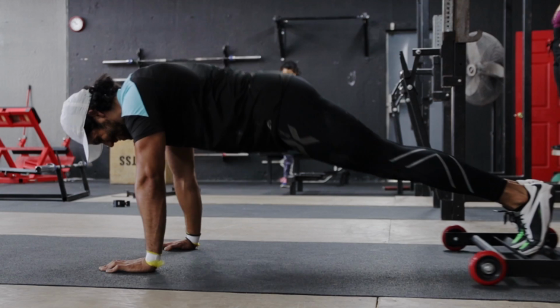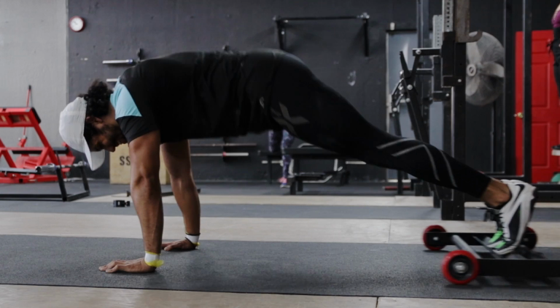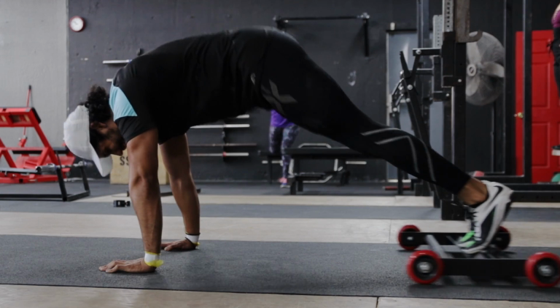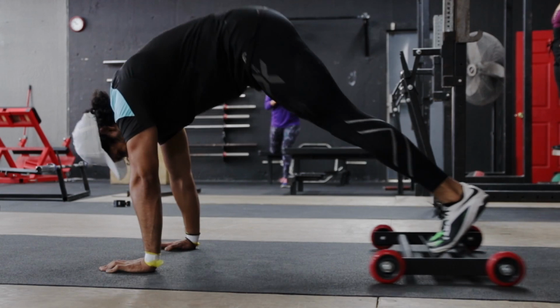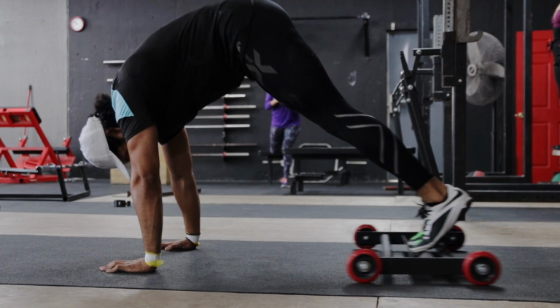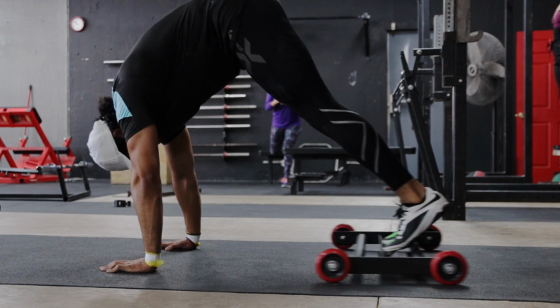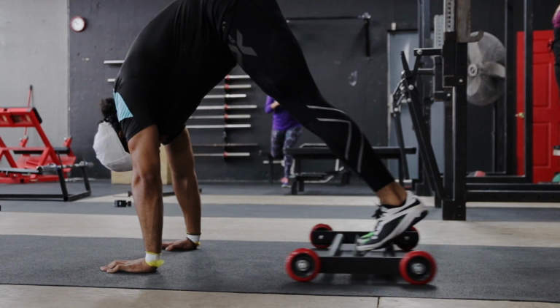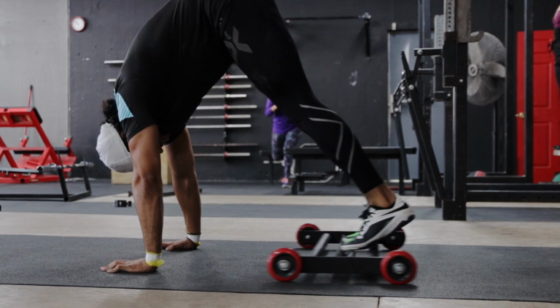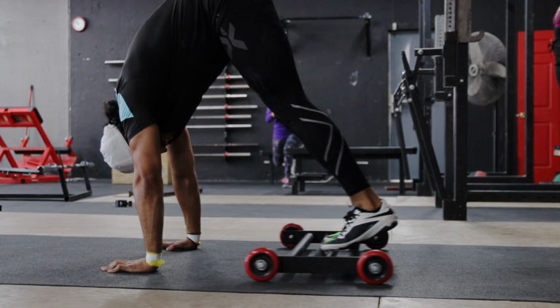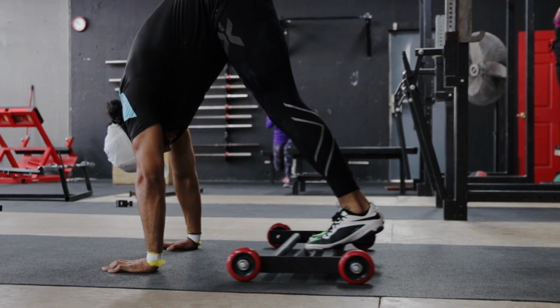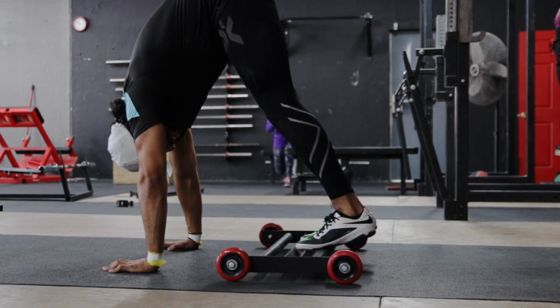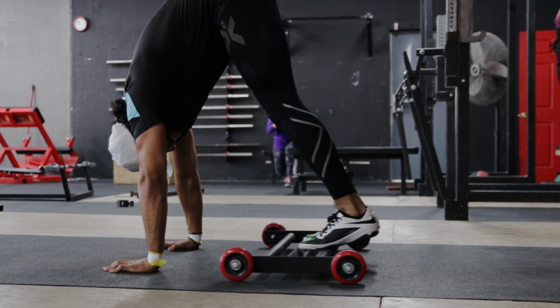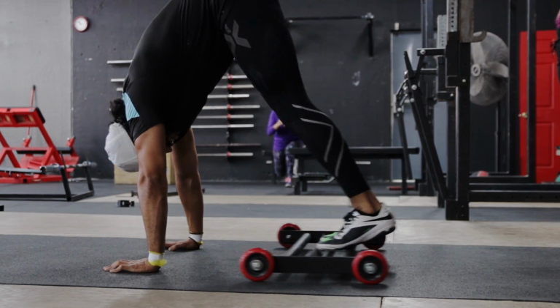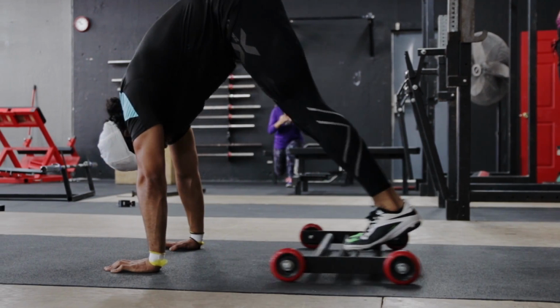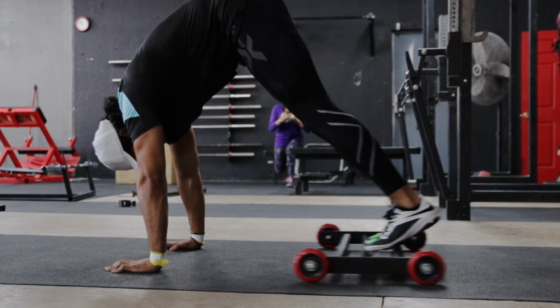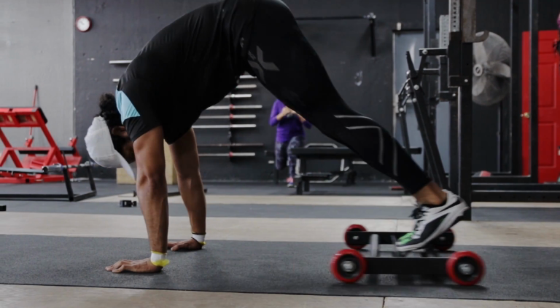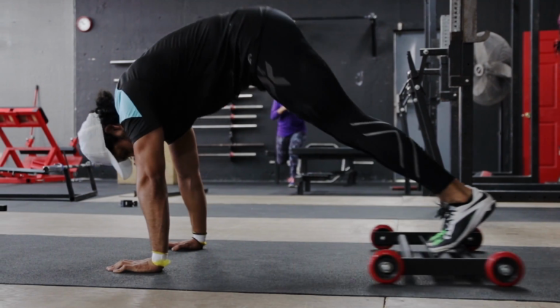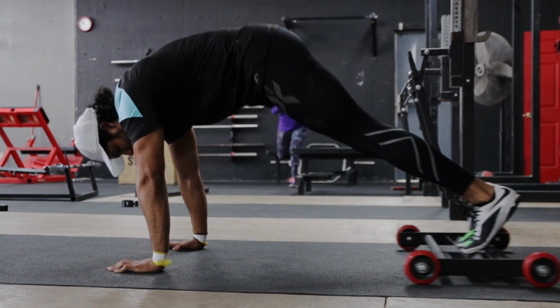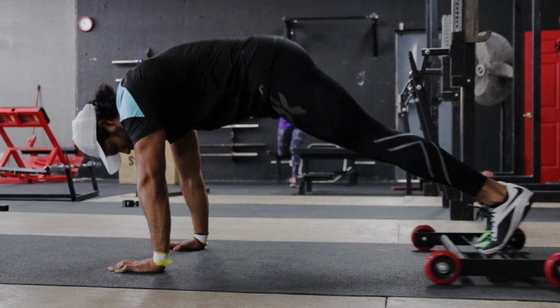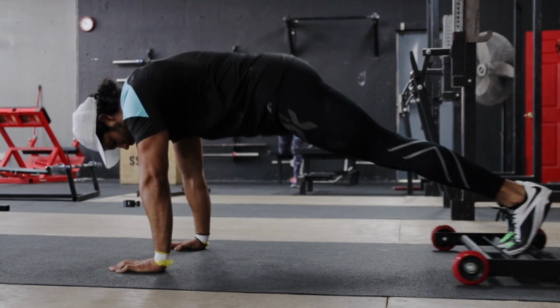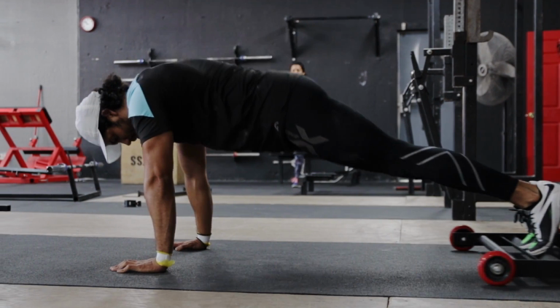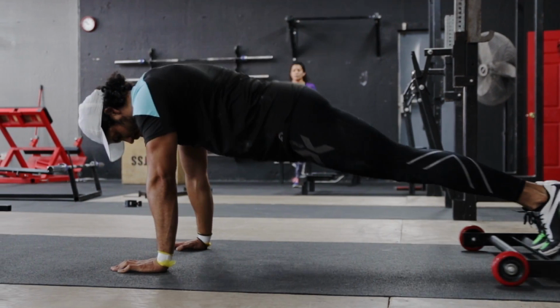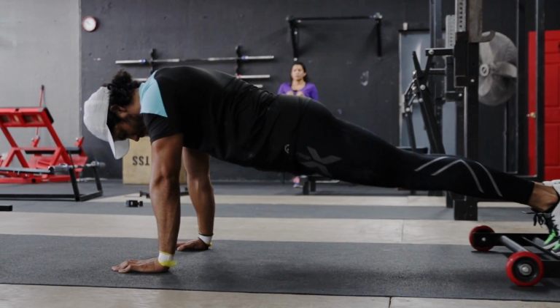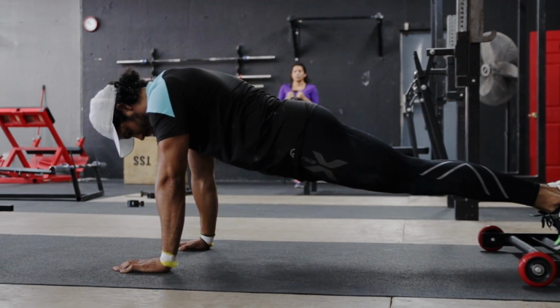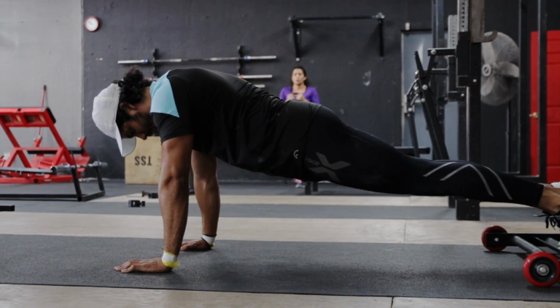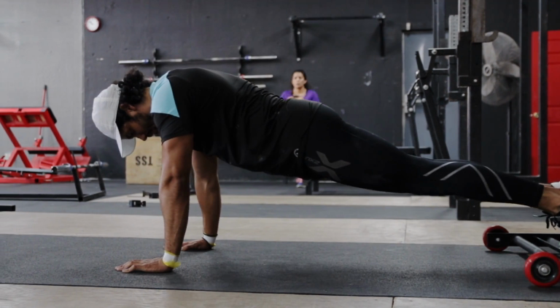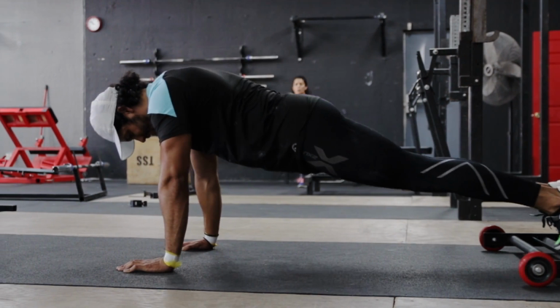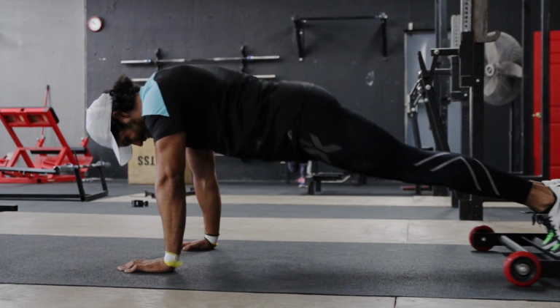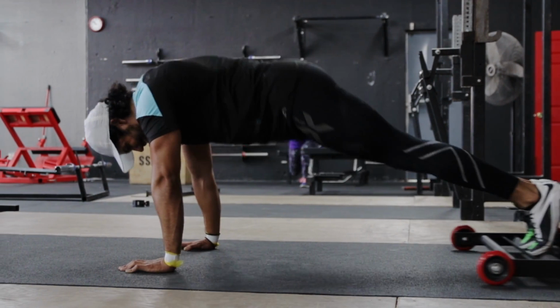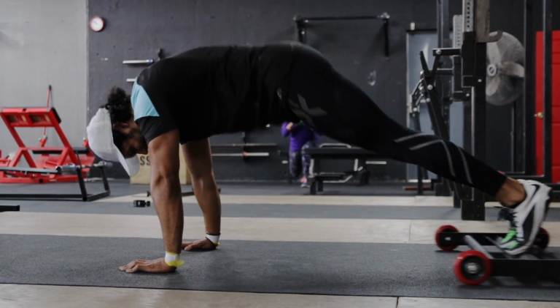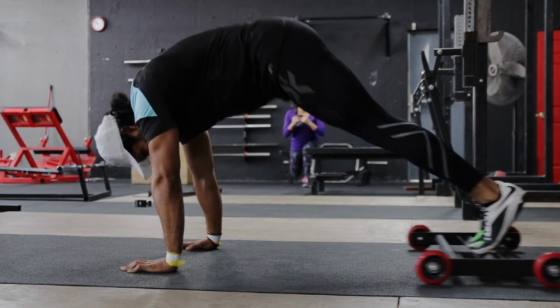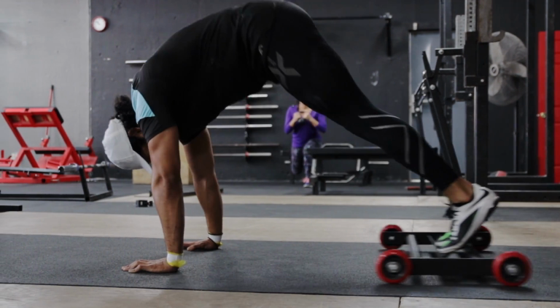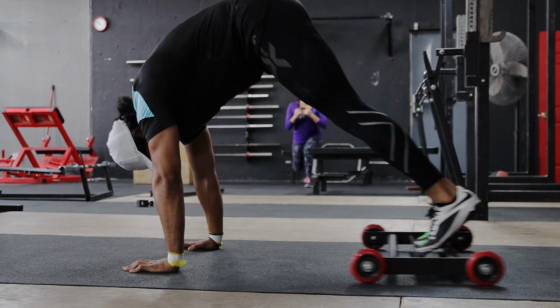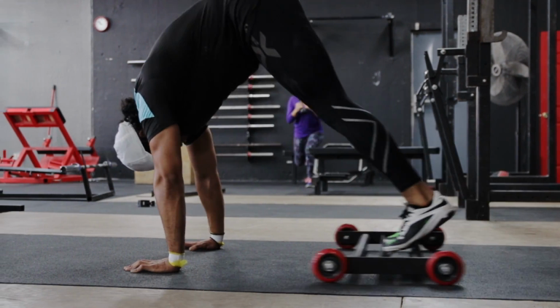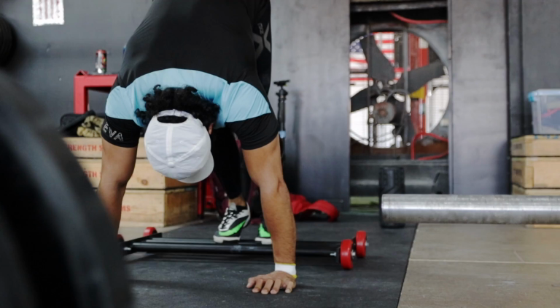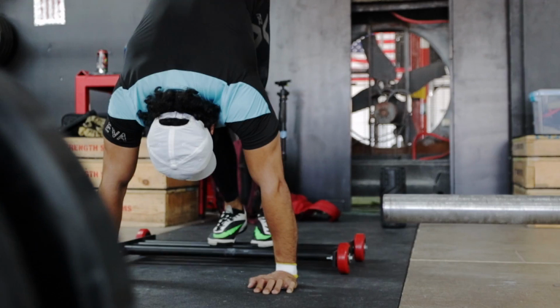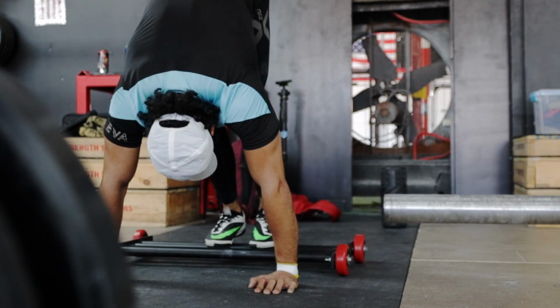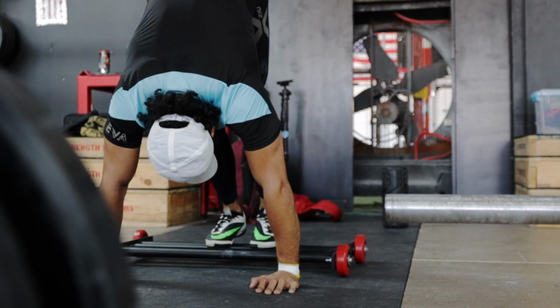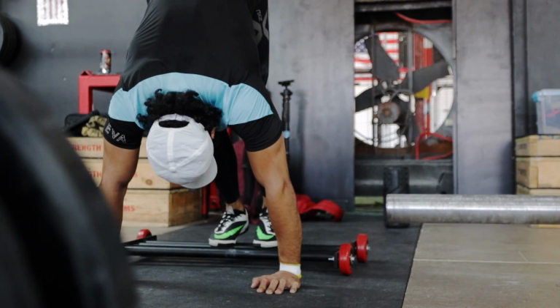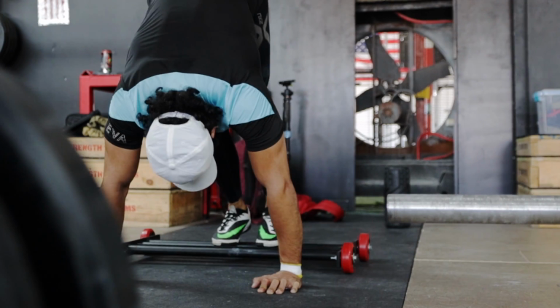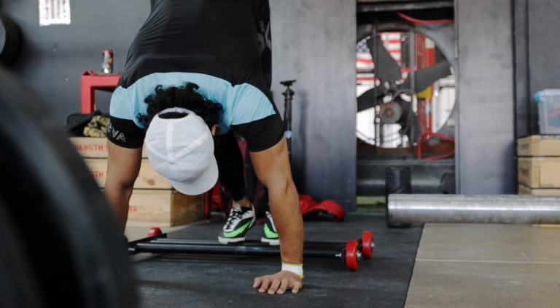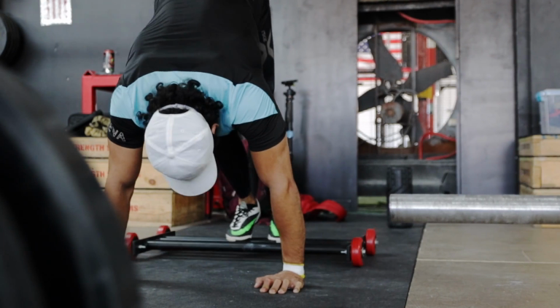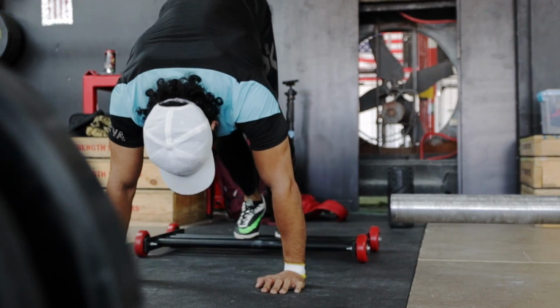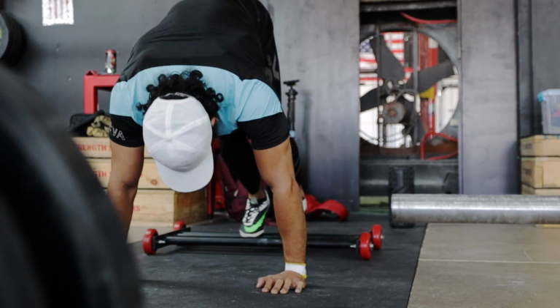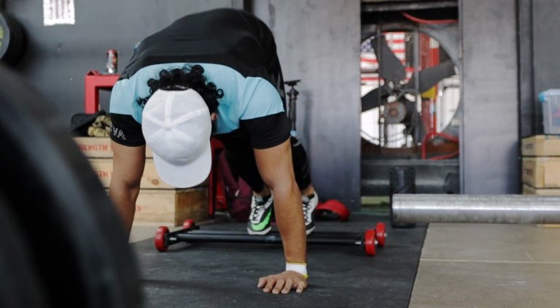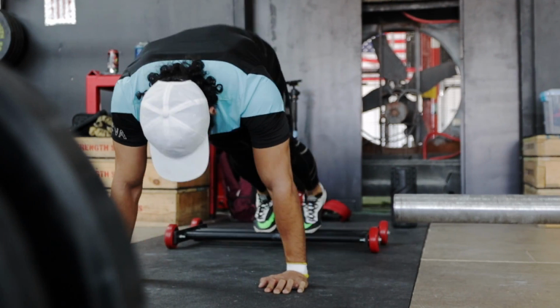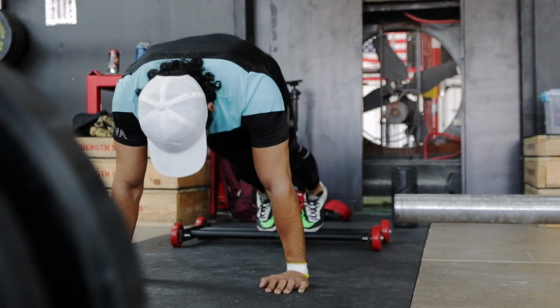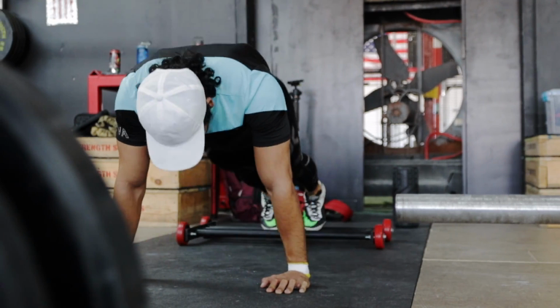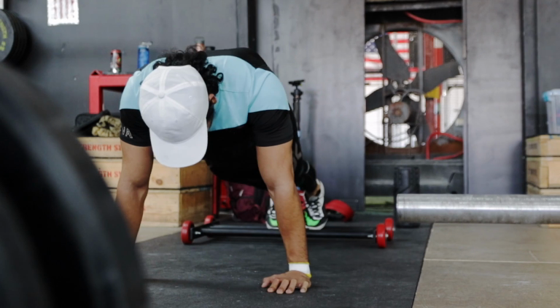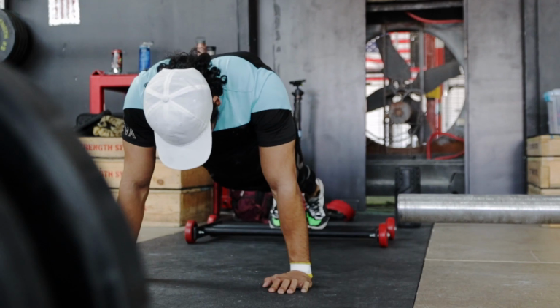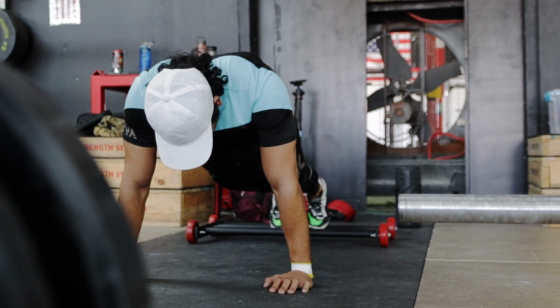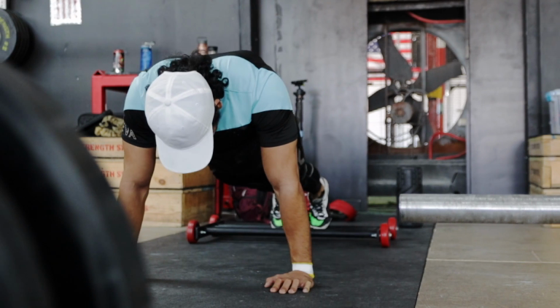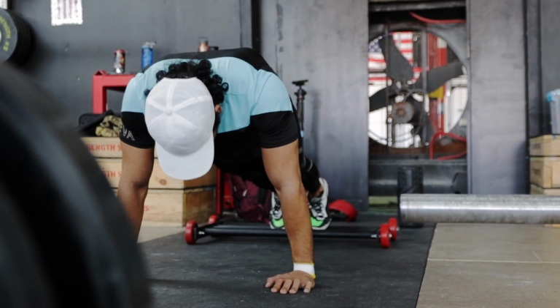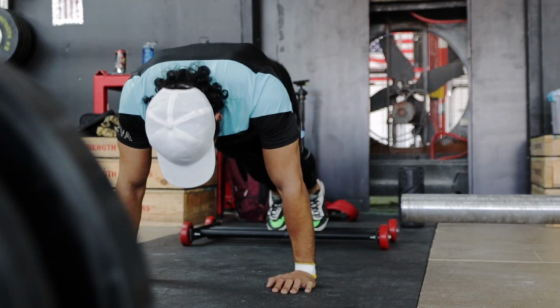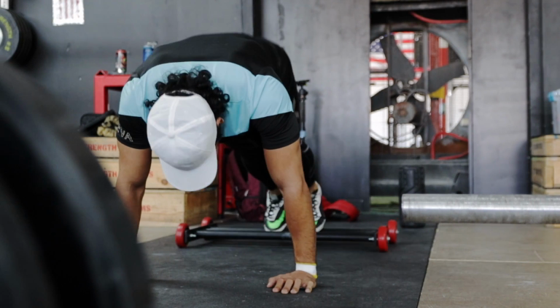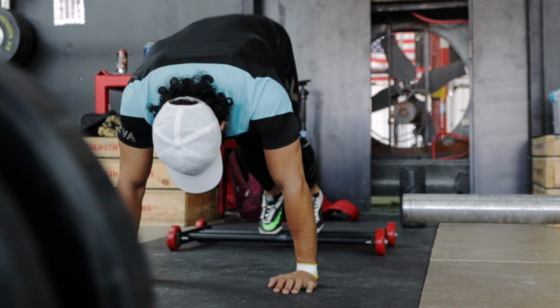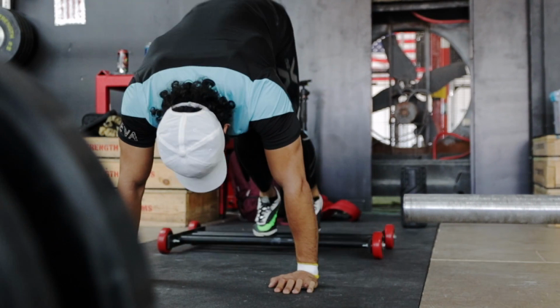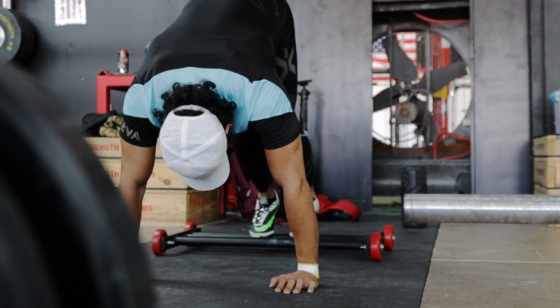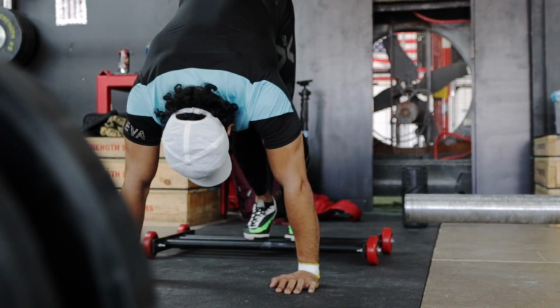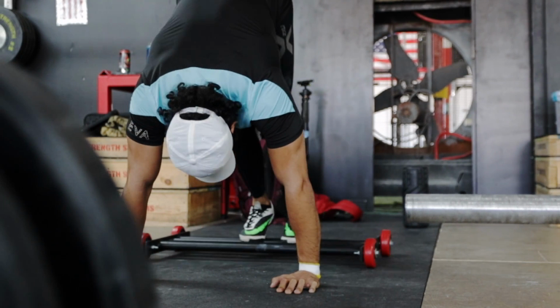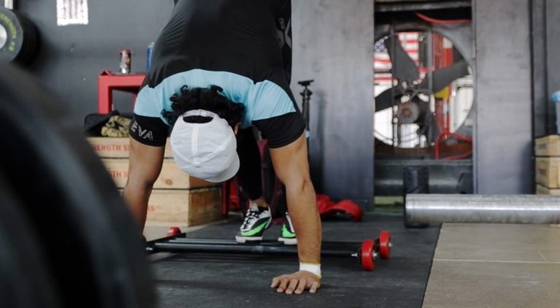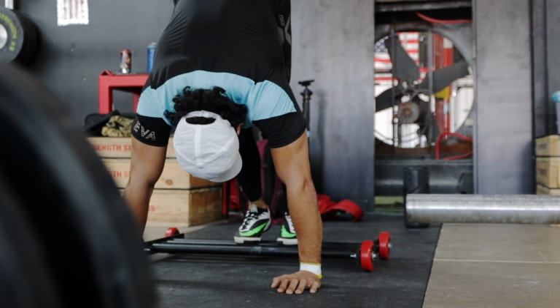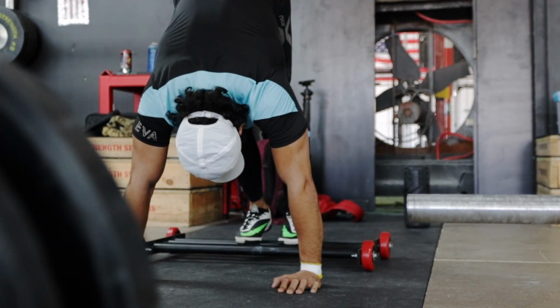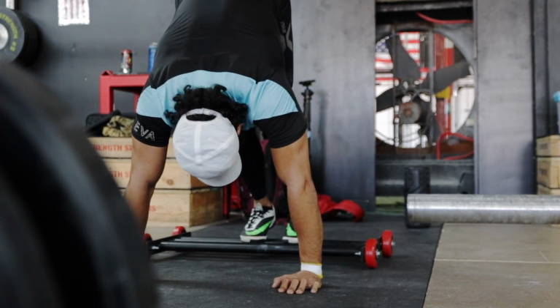The roller pike is a great exercise to target your balance, stability, and core strength while also working your upper body.